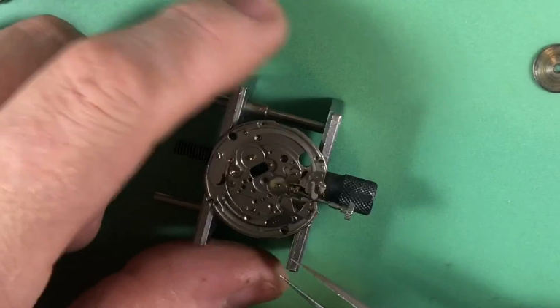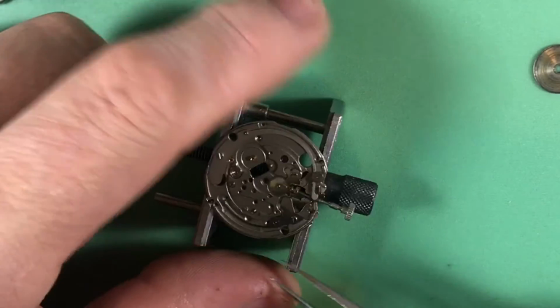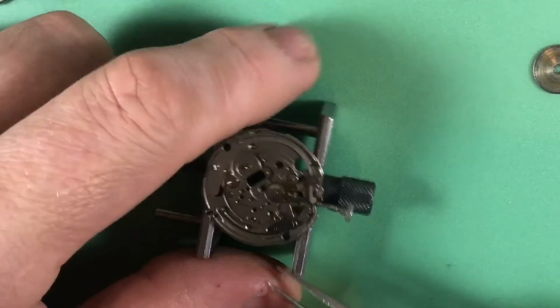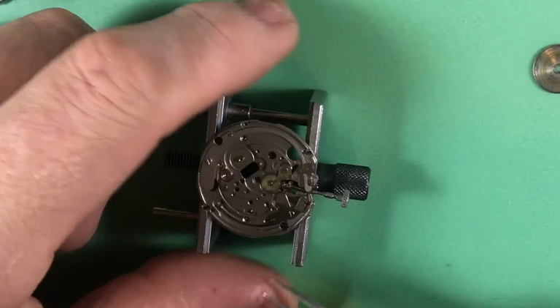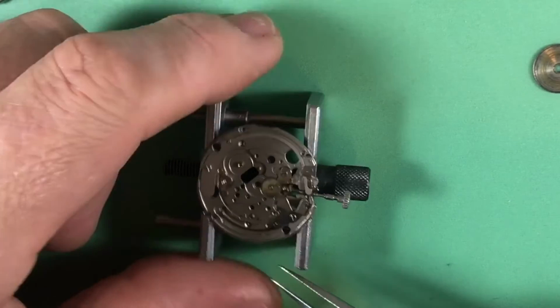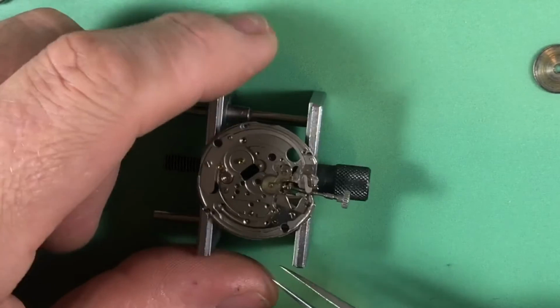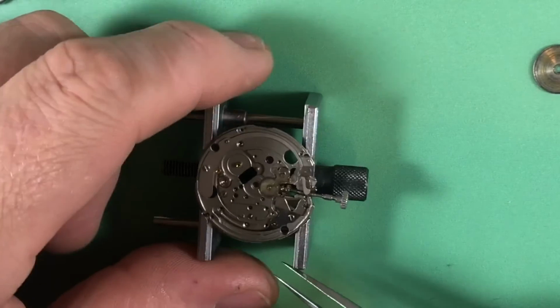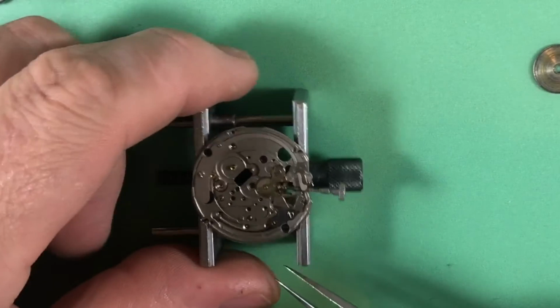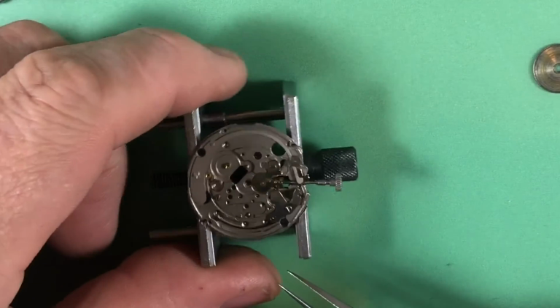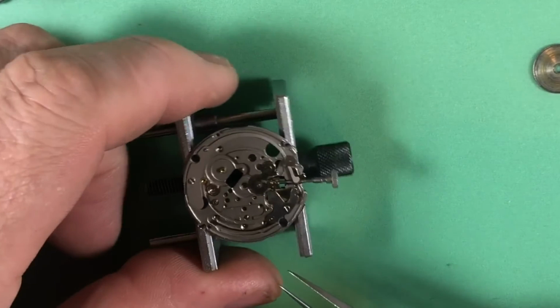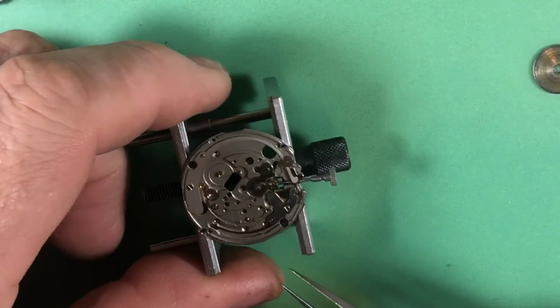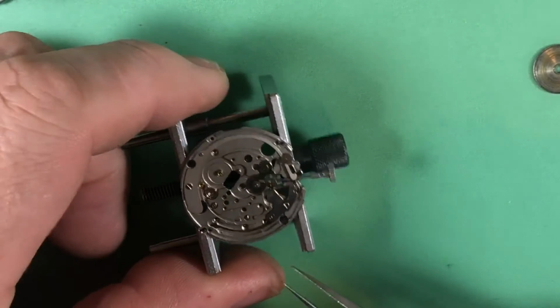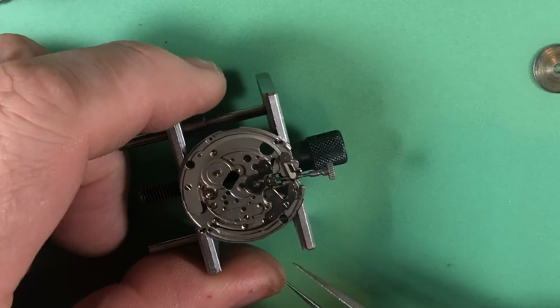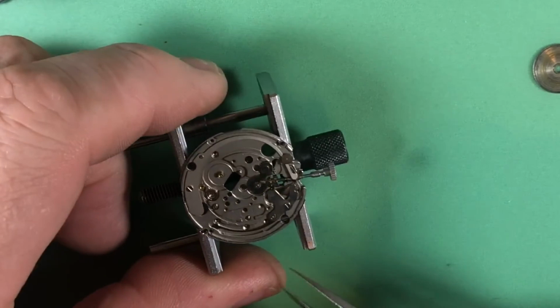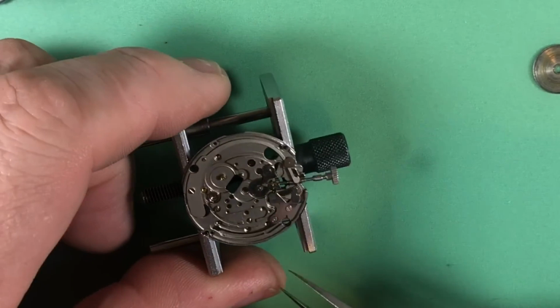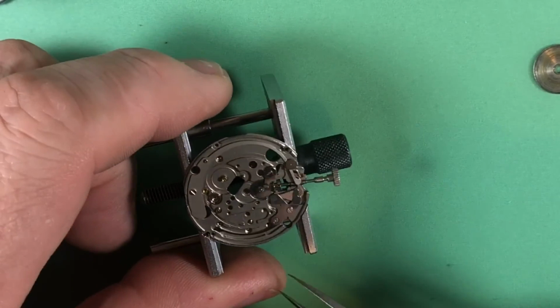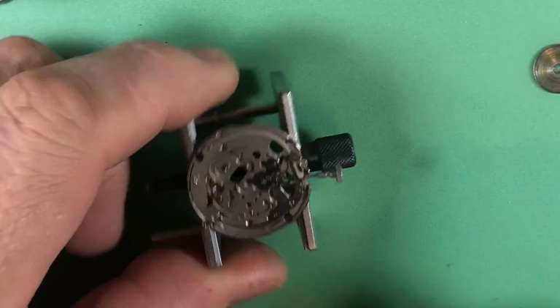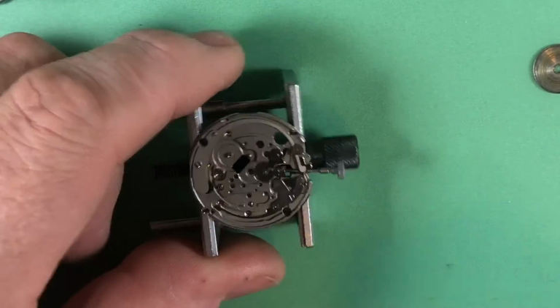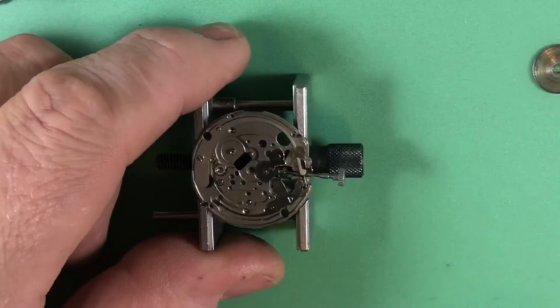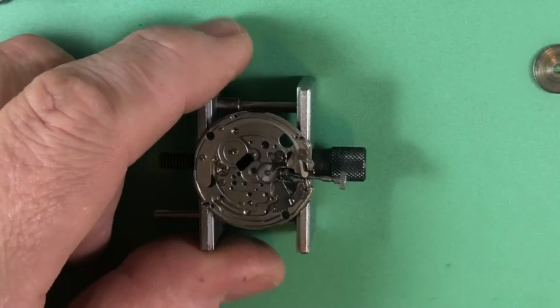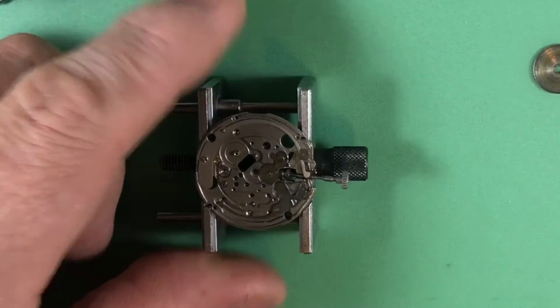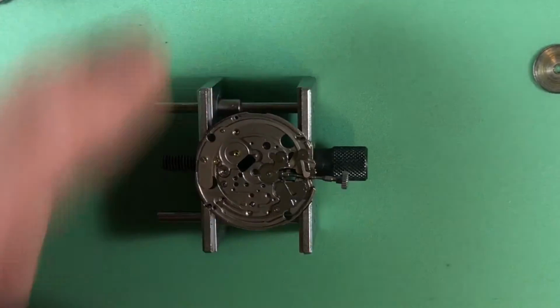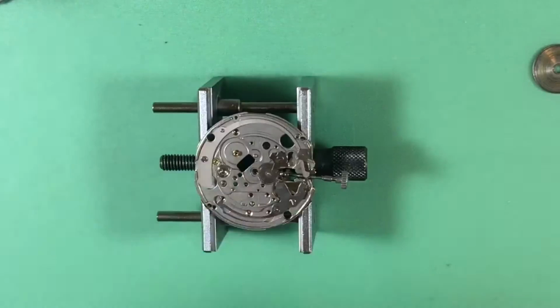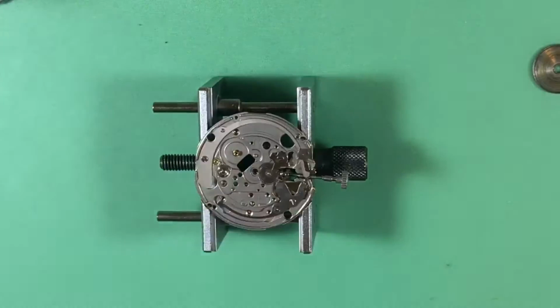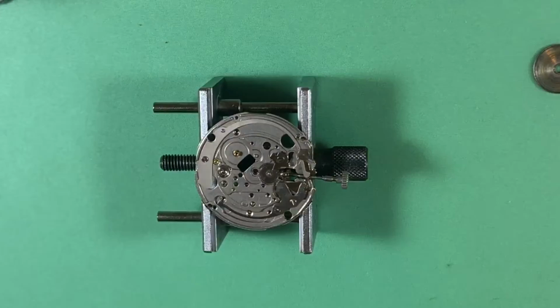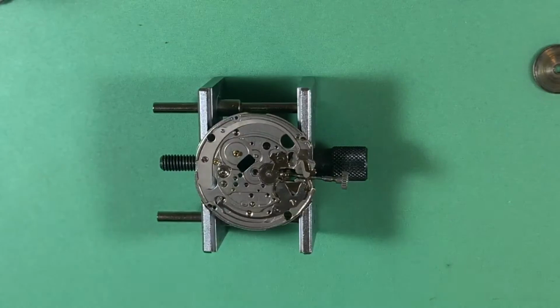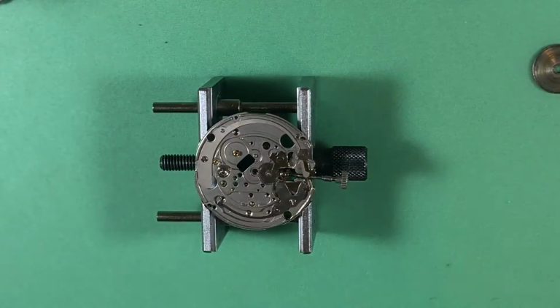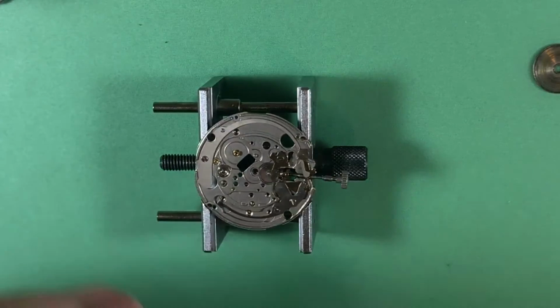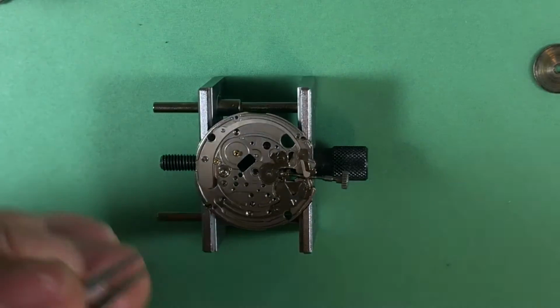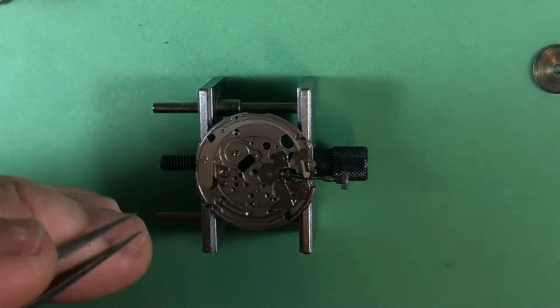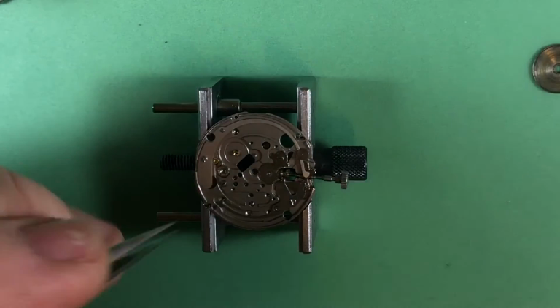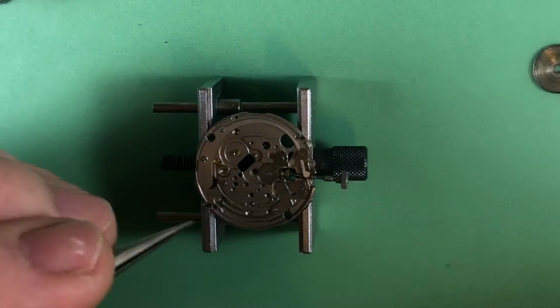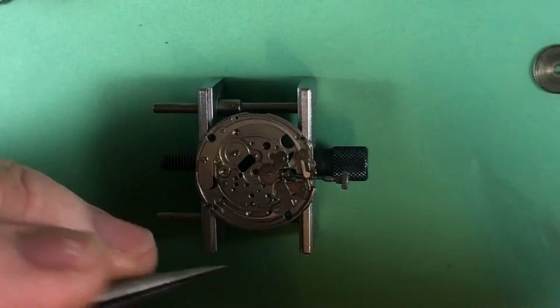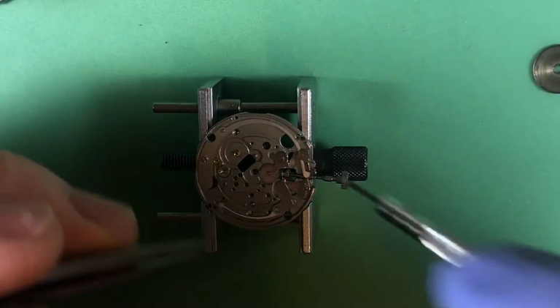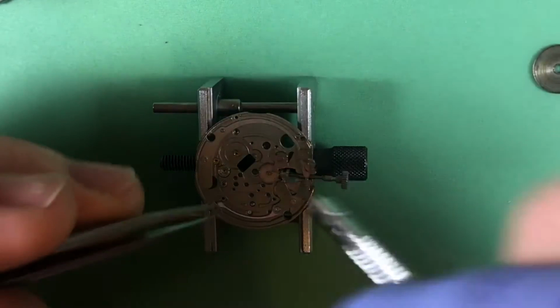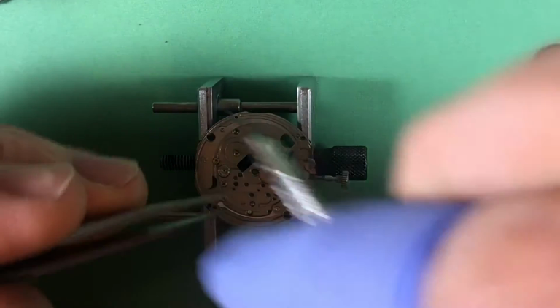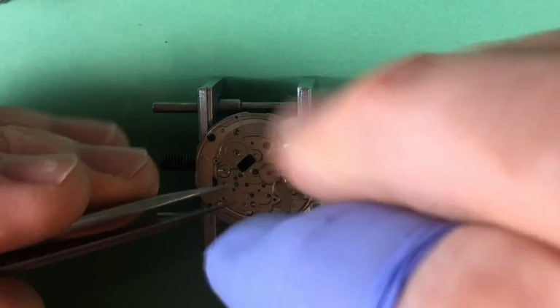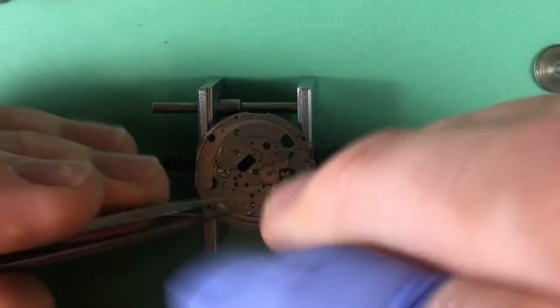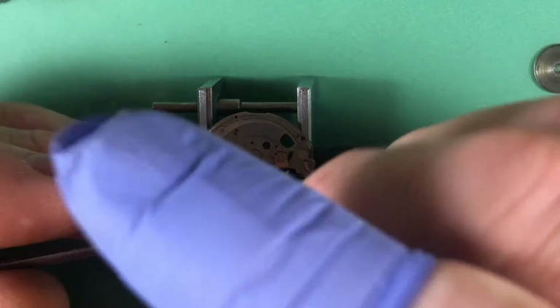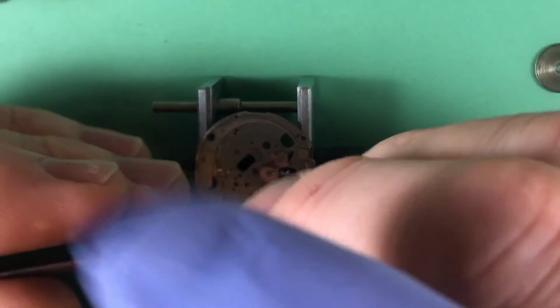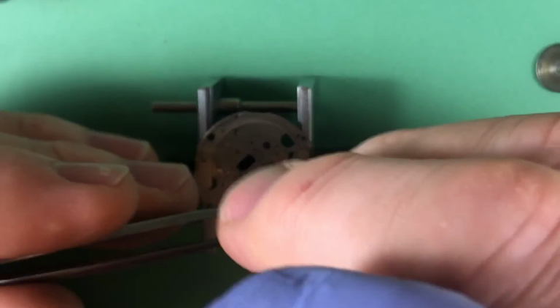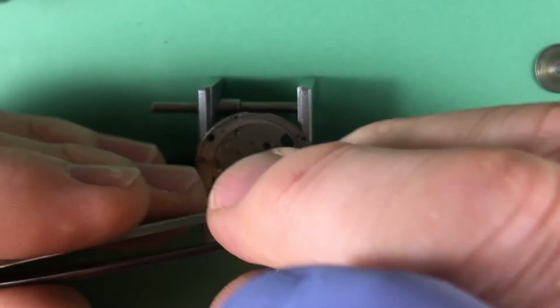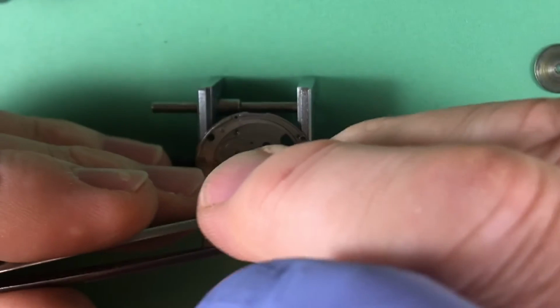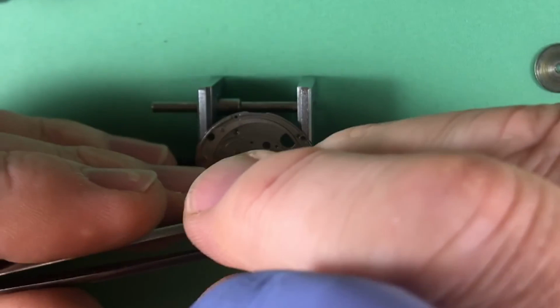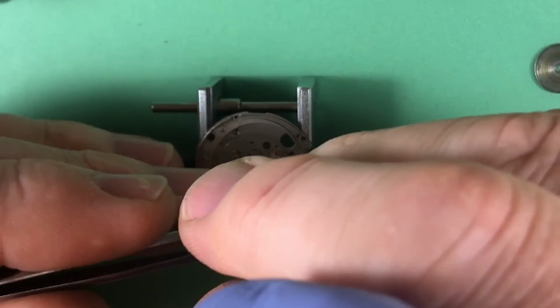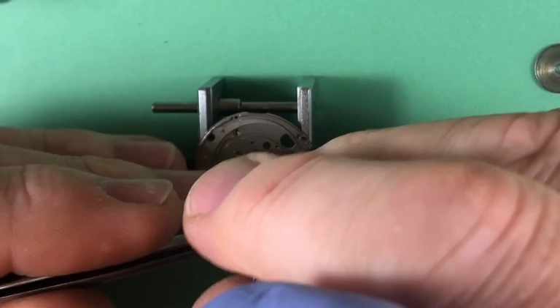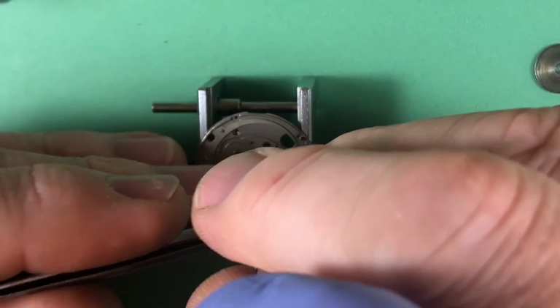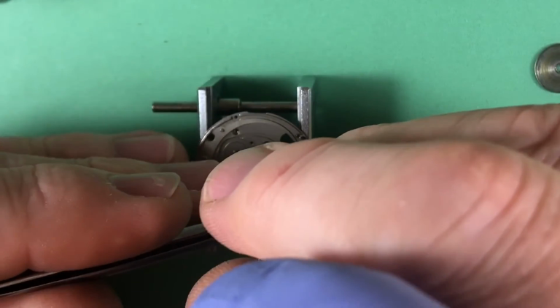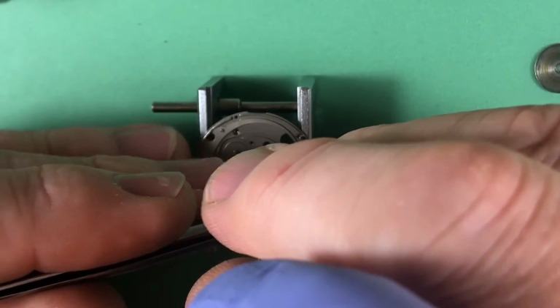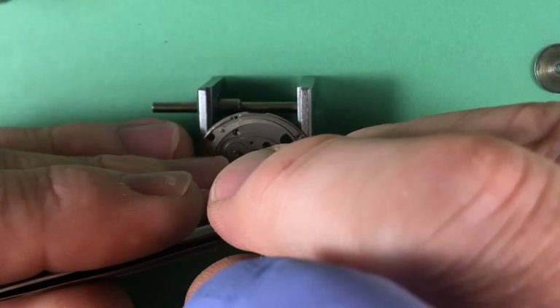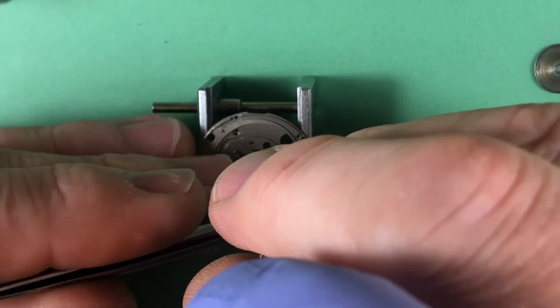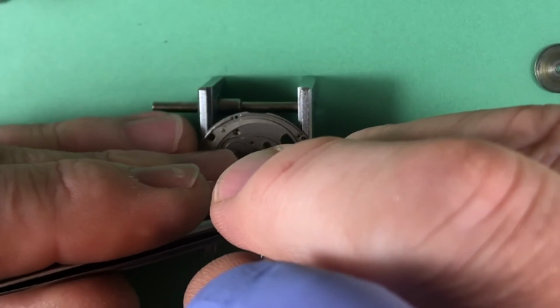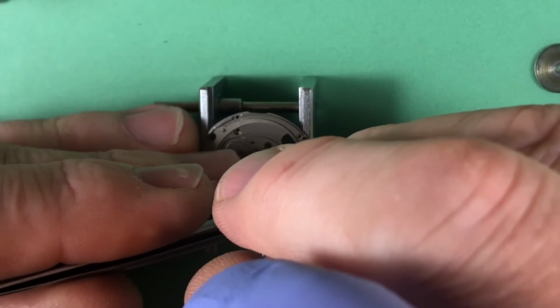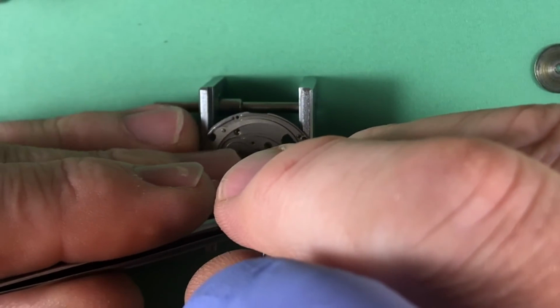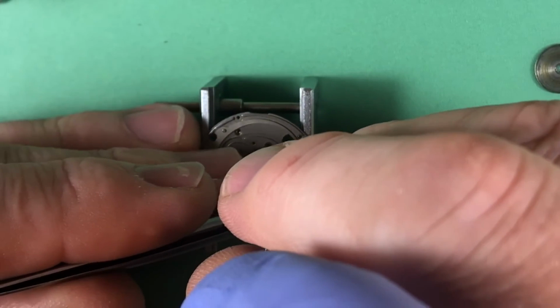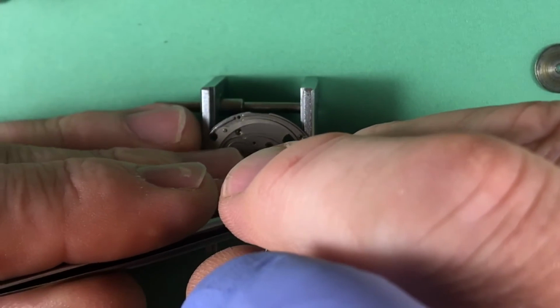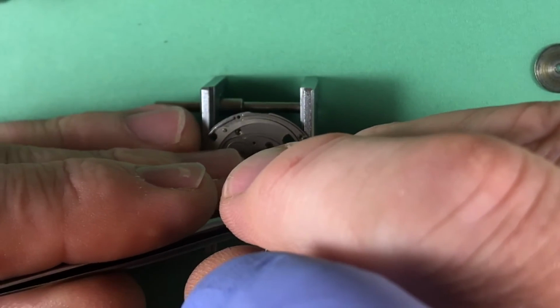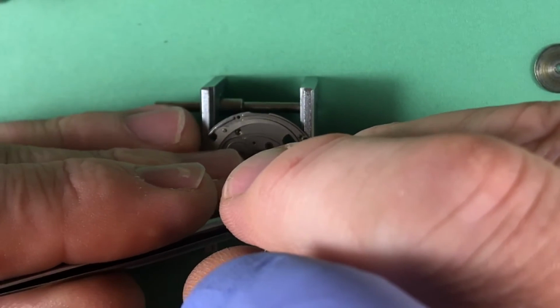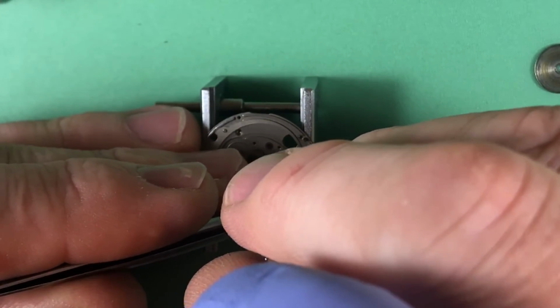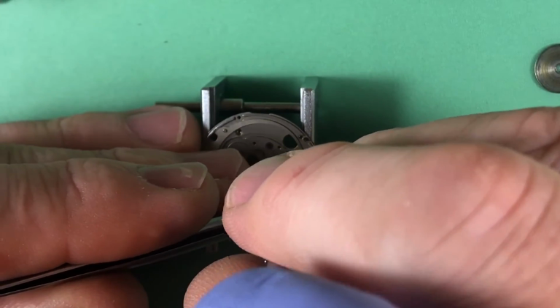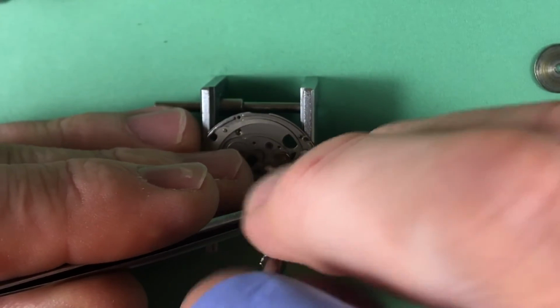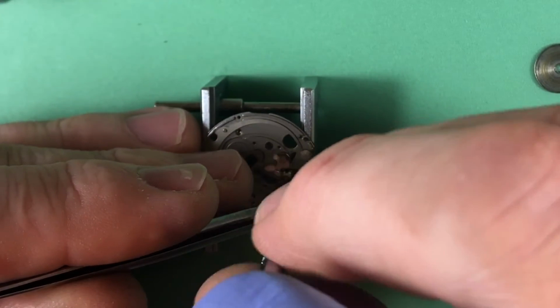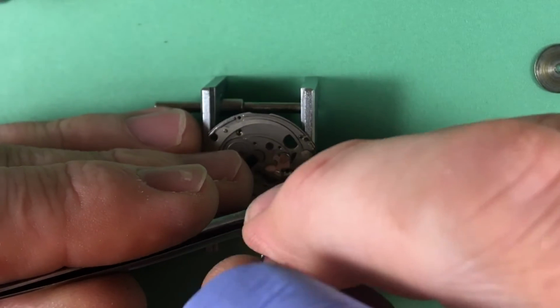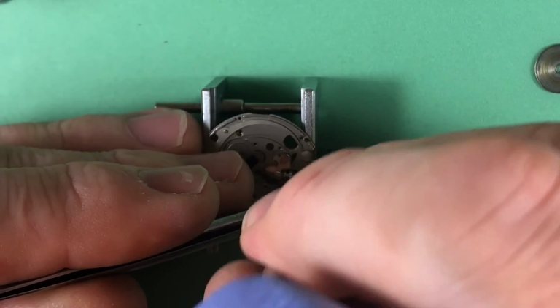Again, it looks still pretty clean, all told.